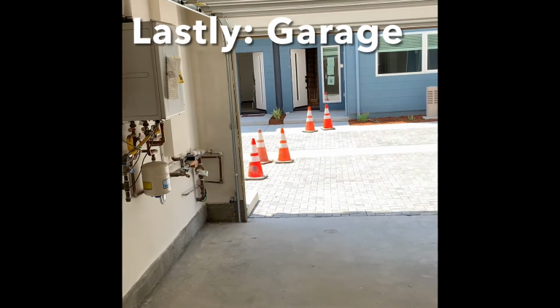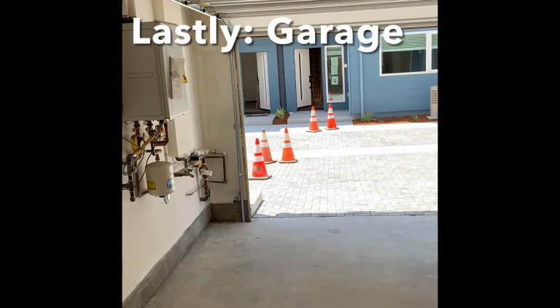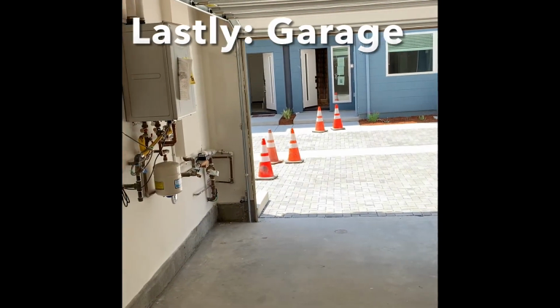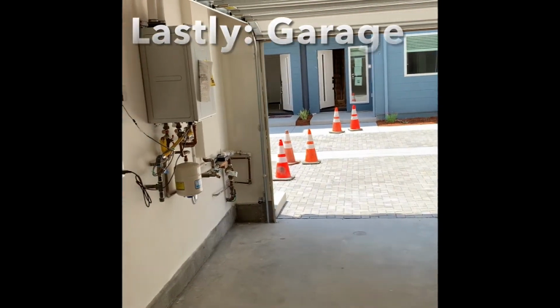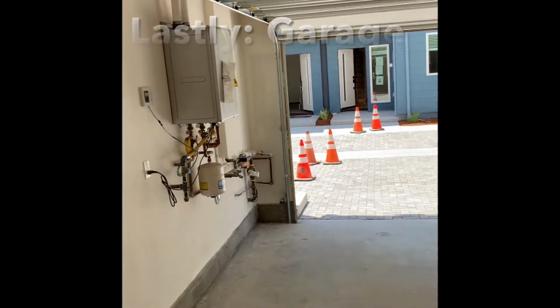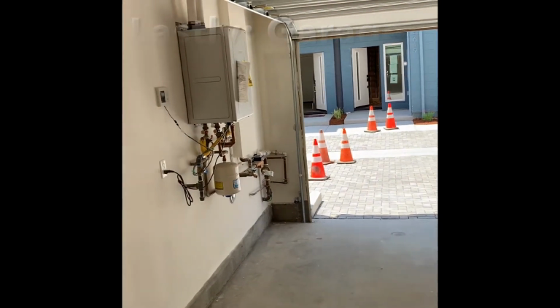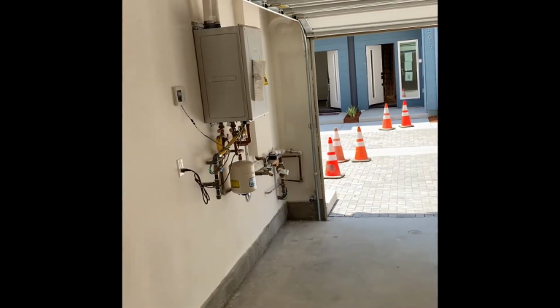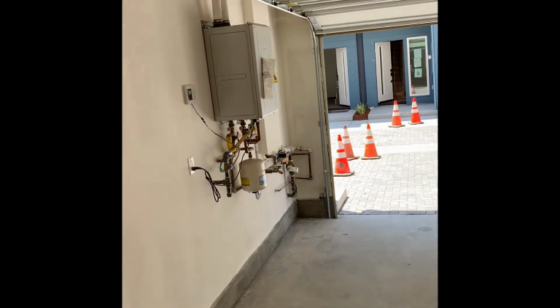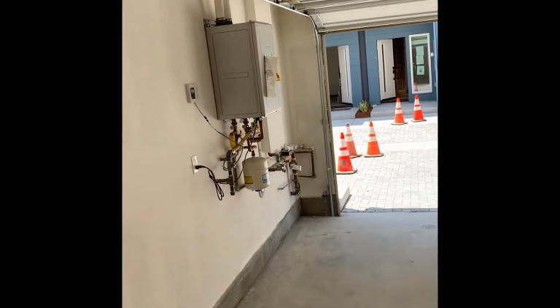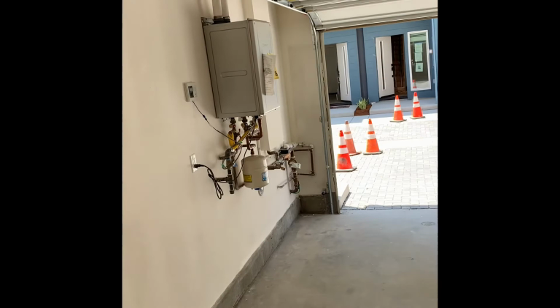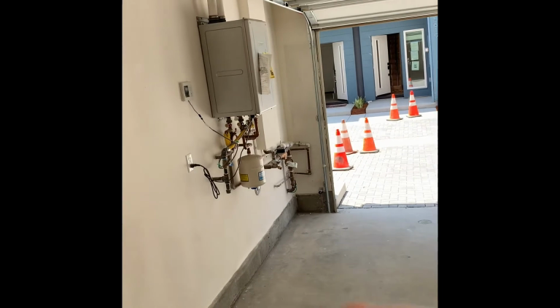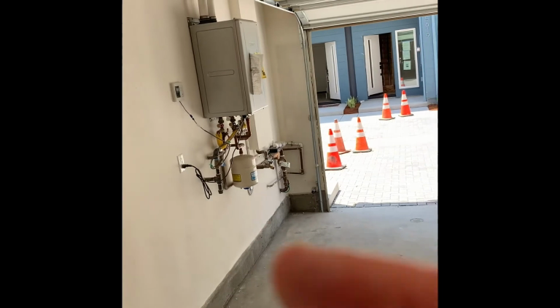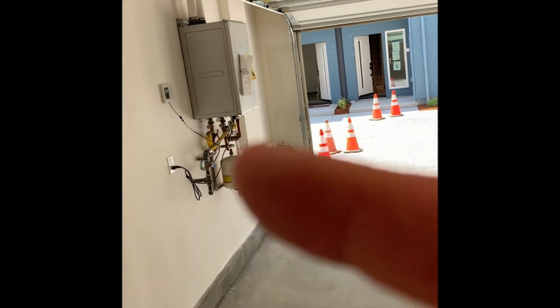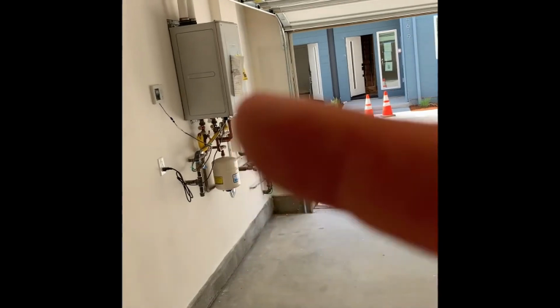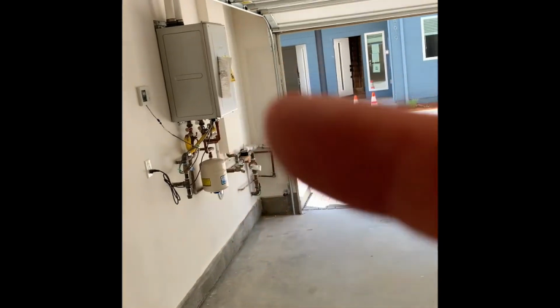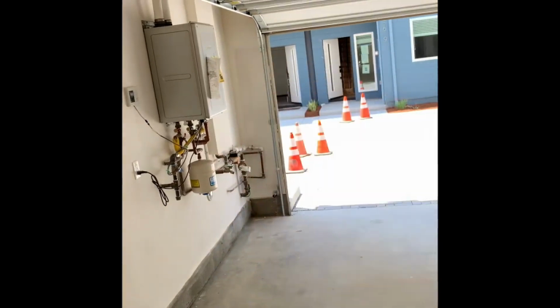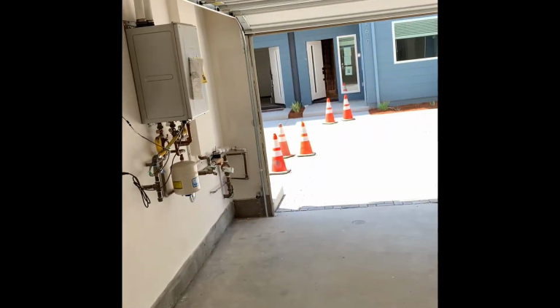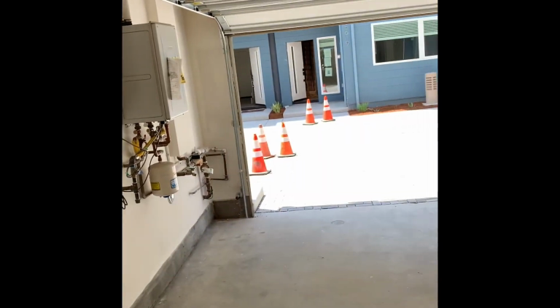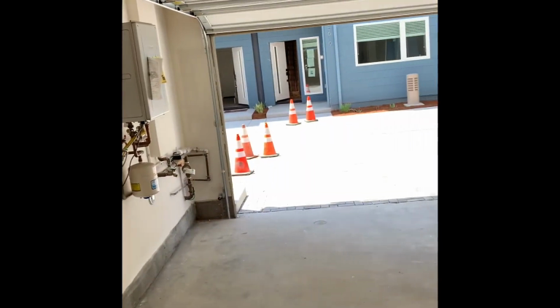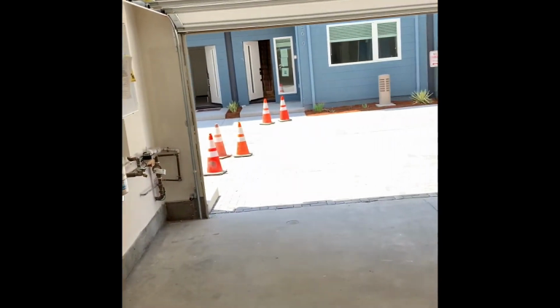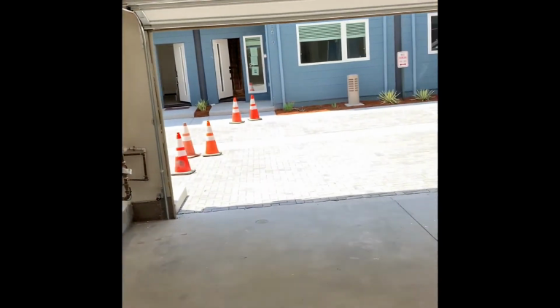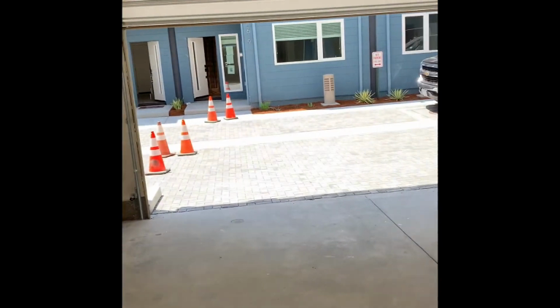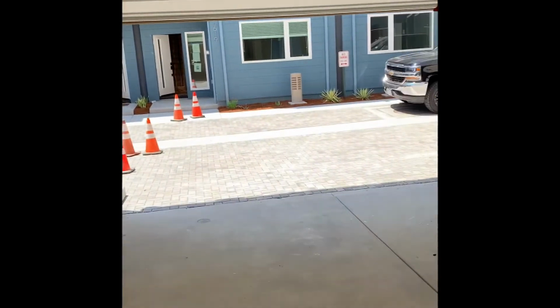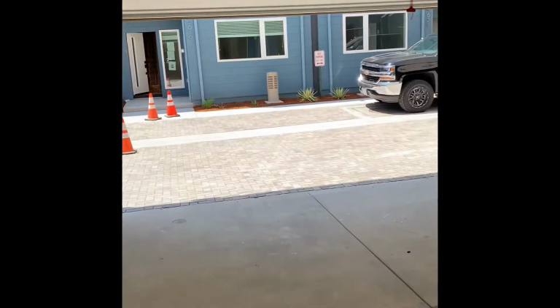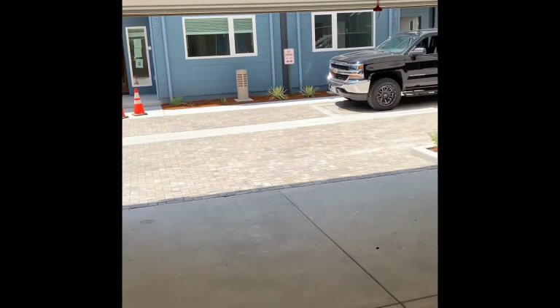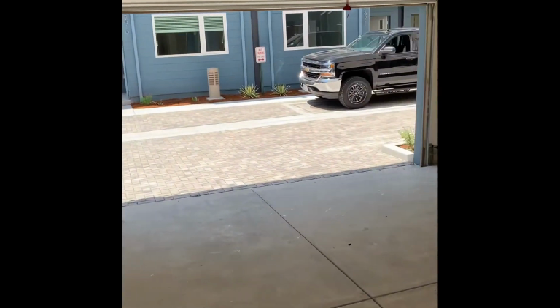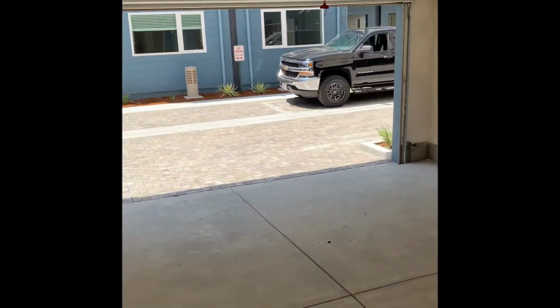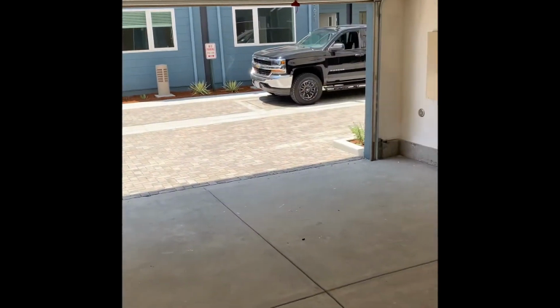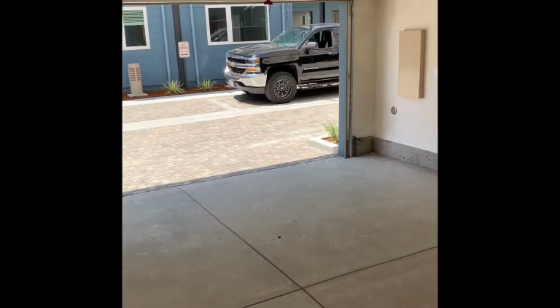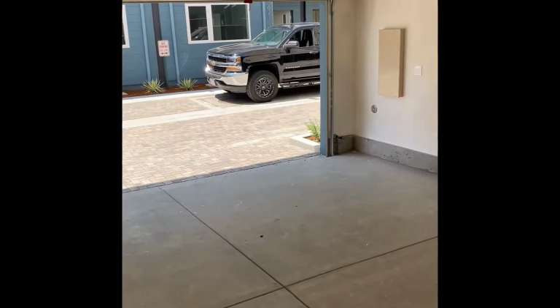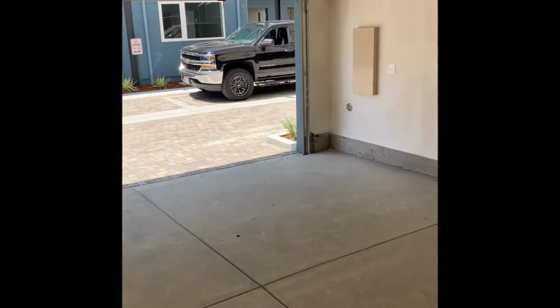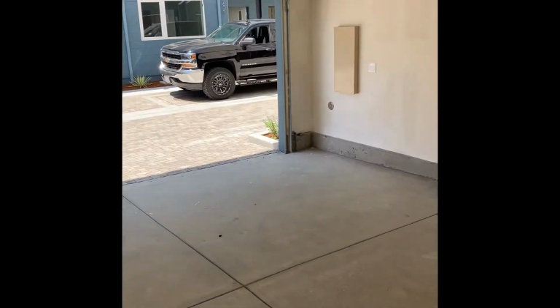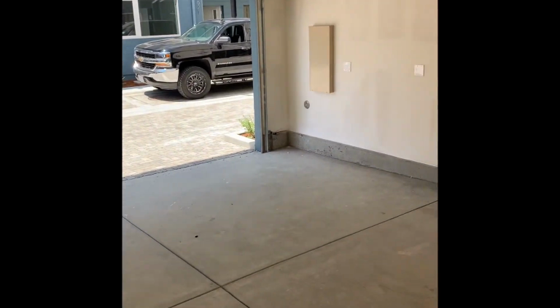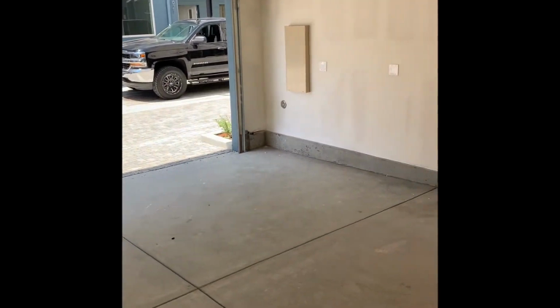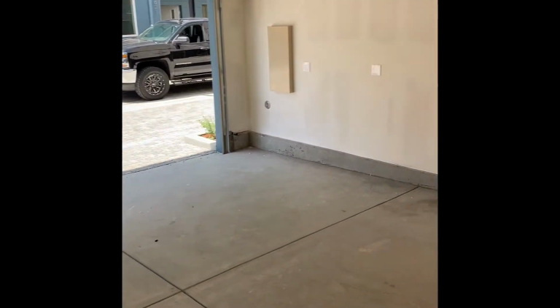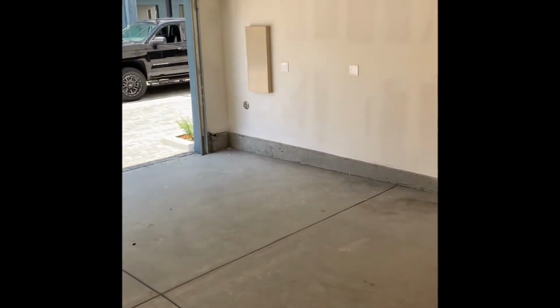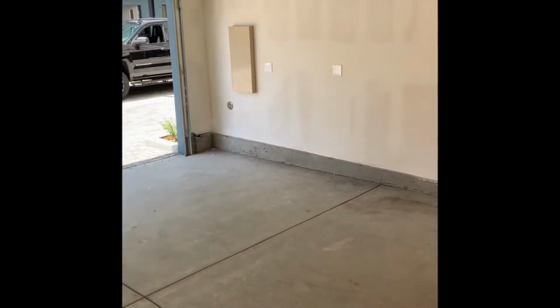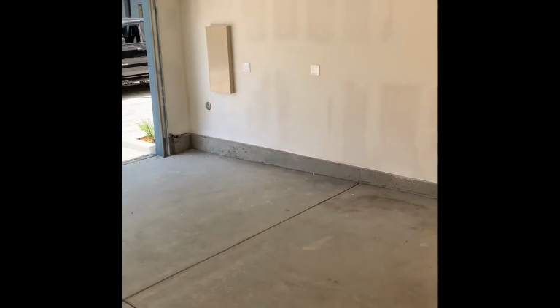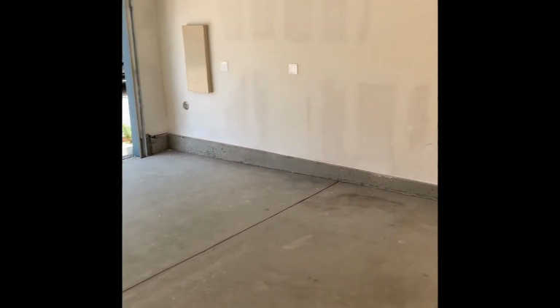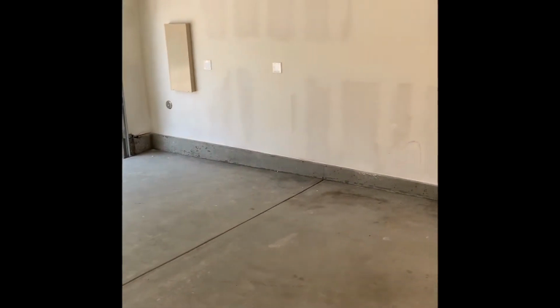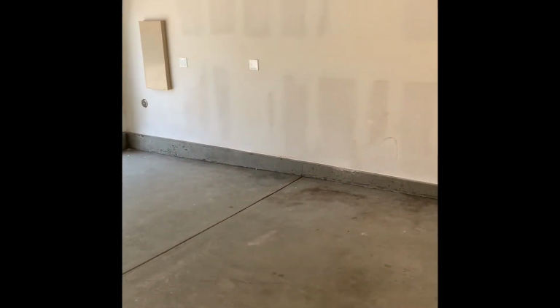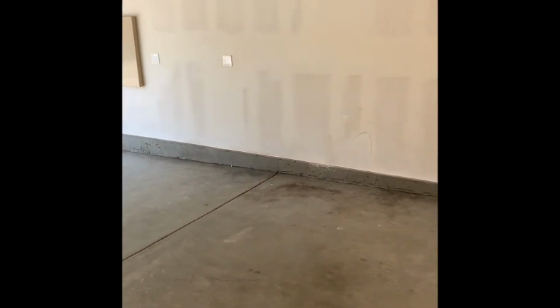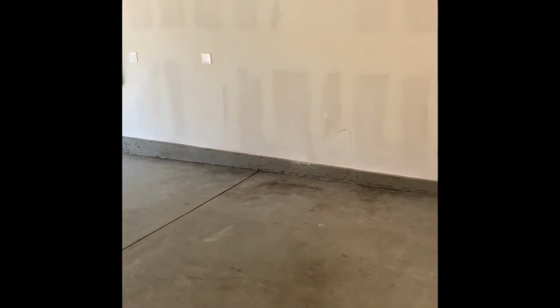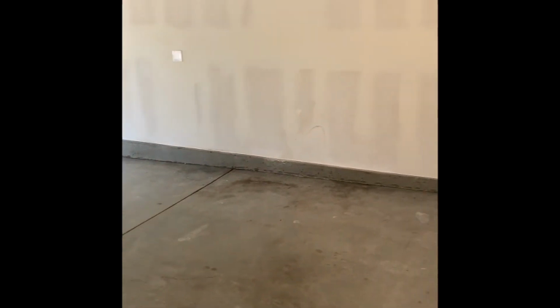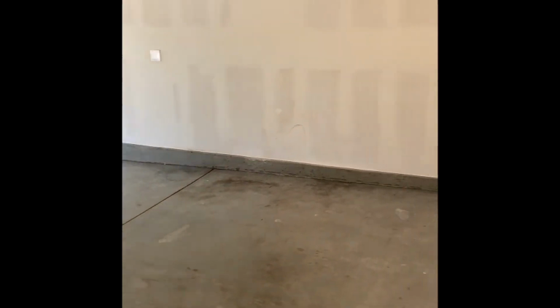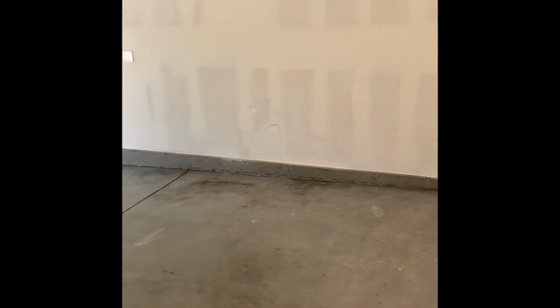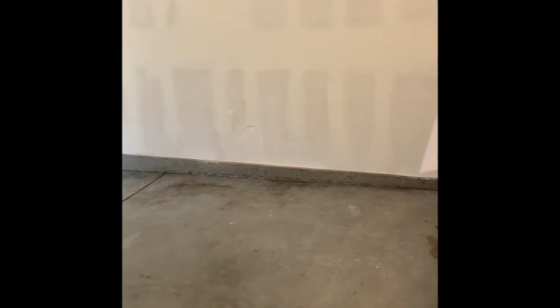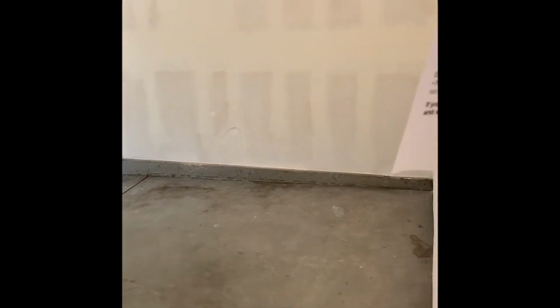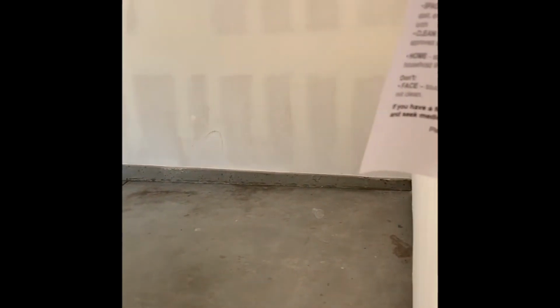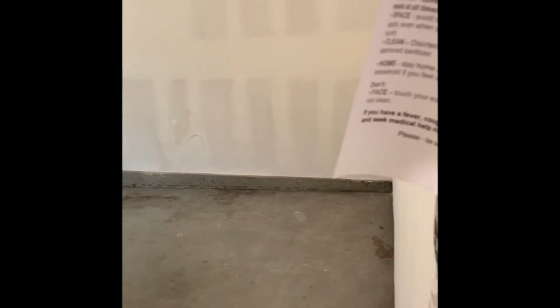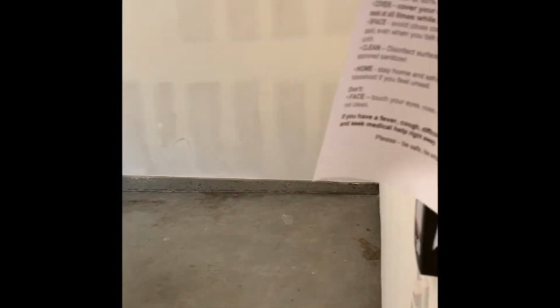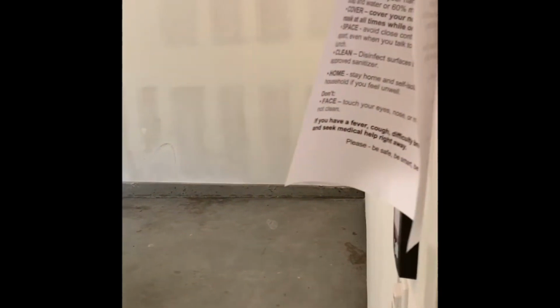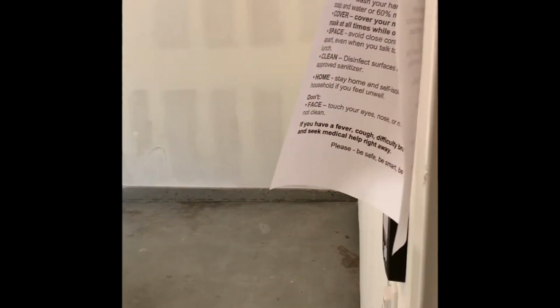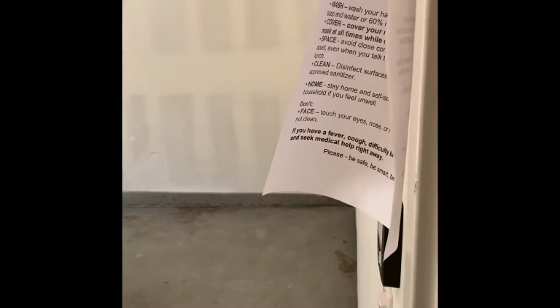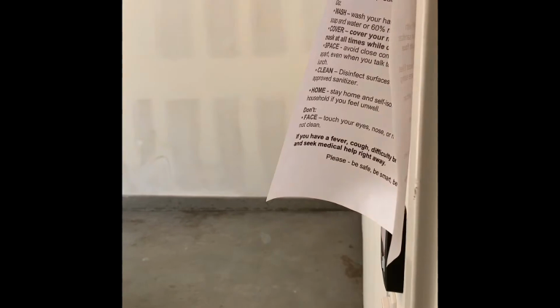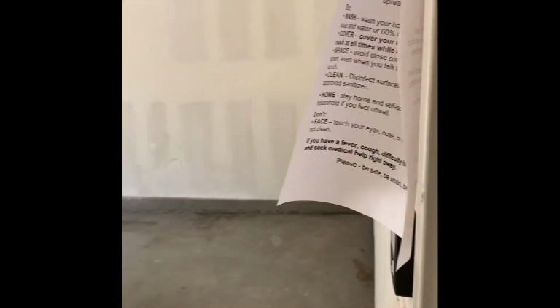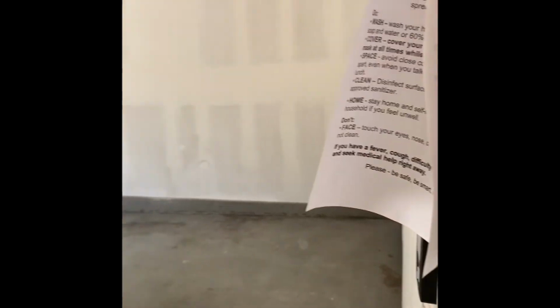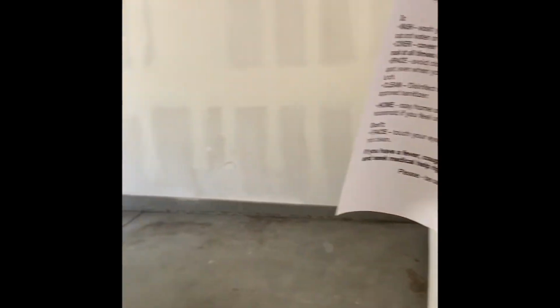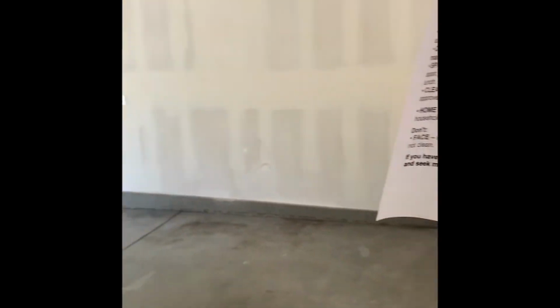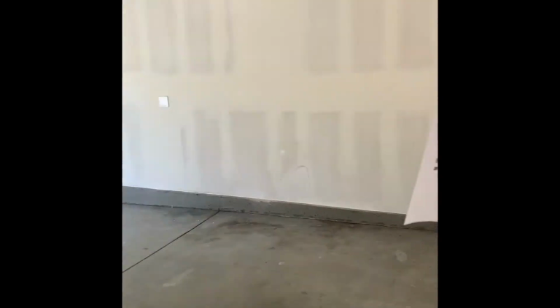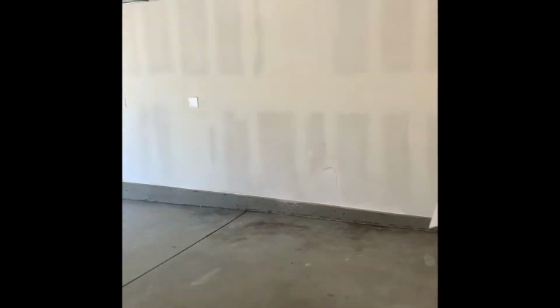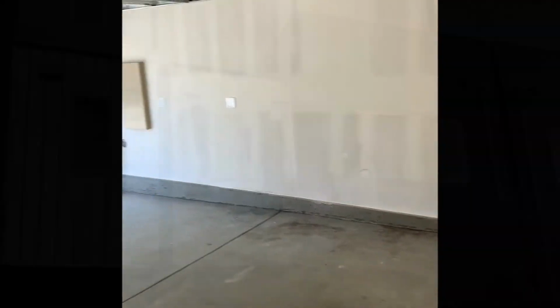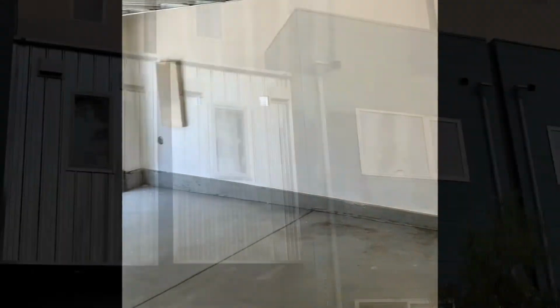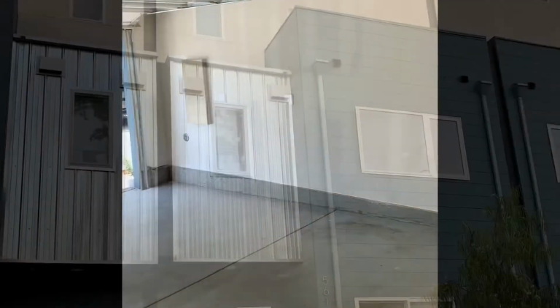Here is the garage — table square here, which is great. It's a two-car garage, so we can get some storage here and put some things in place. It's very nice.